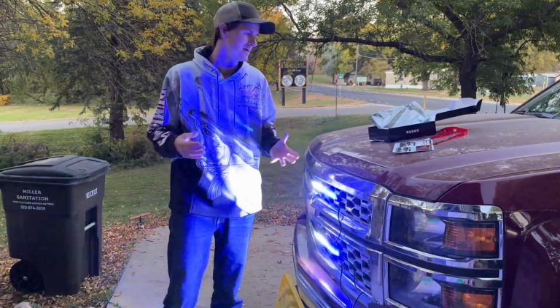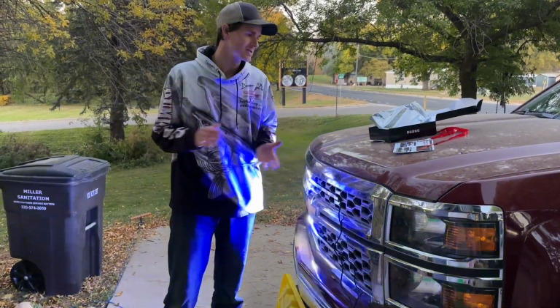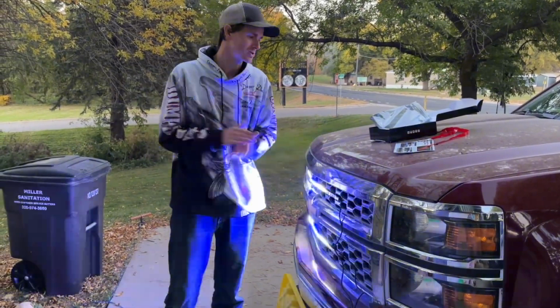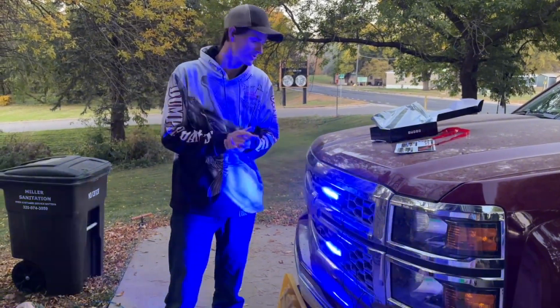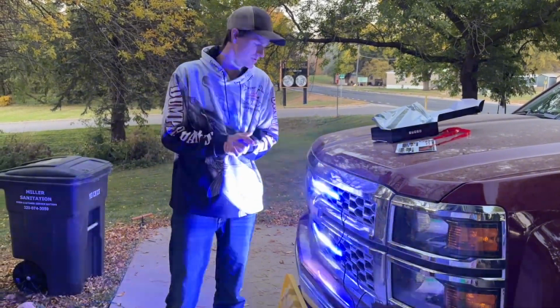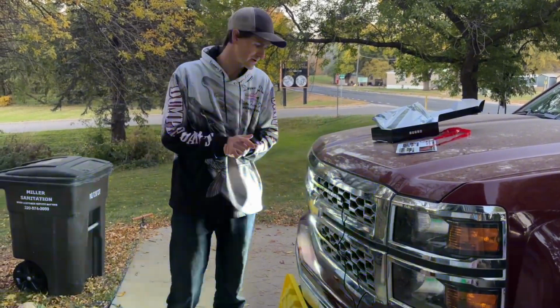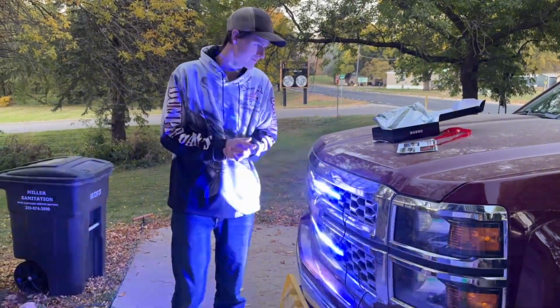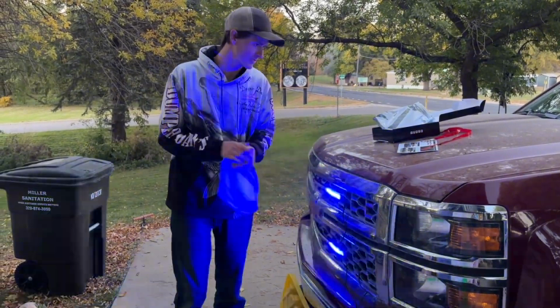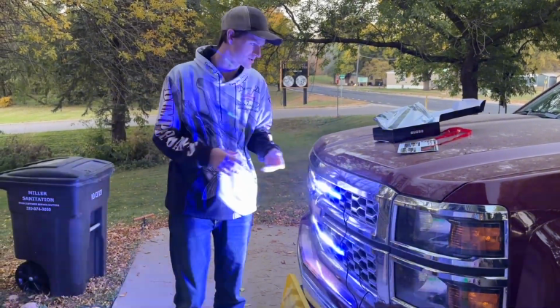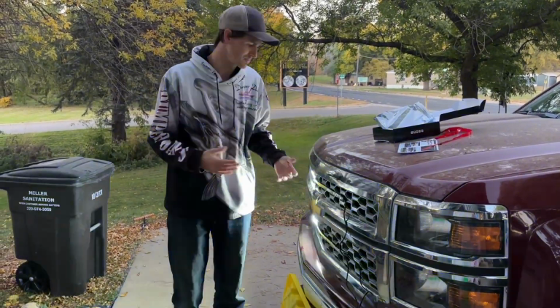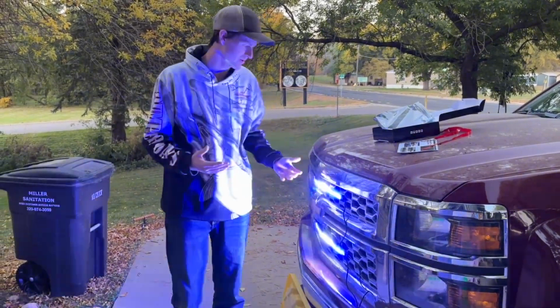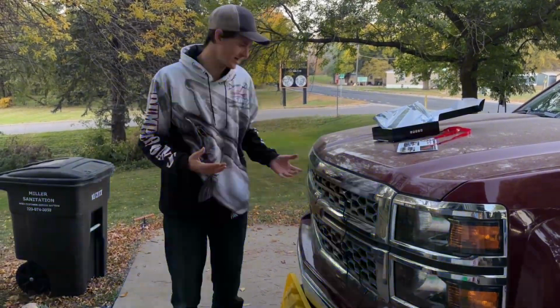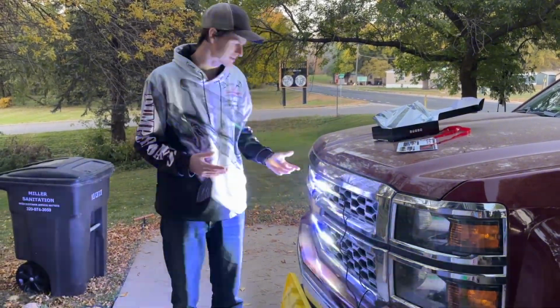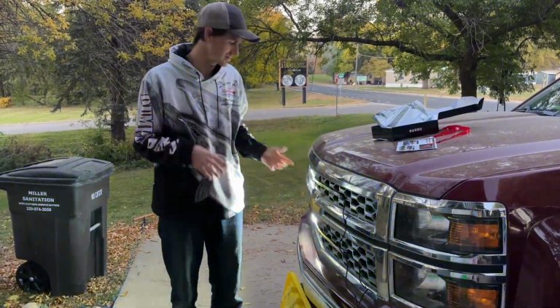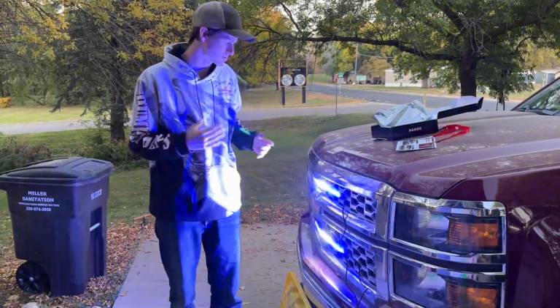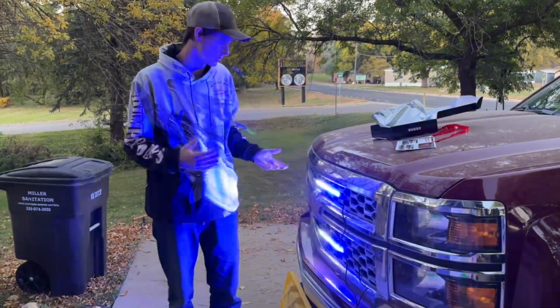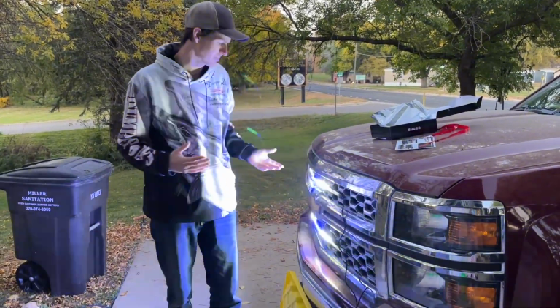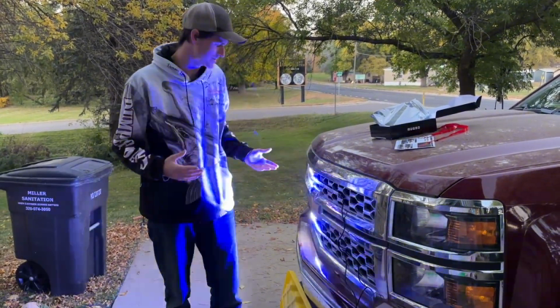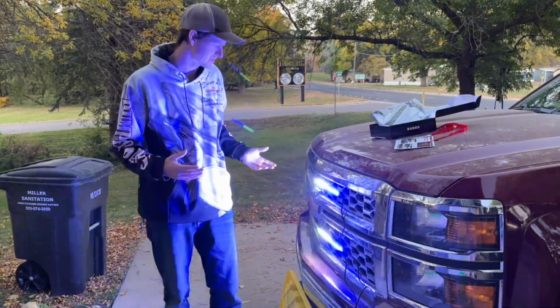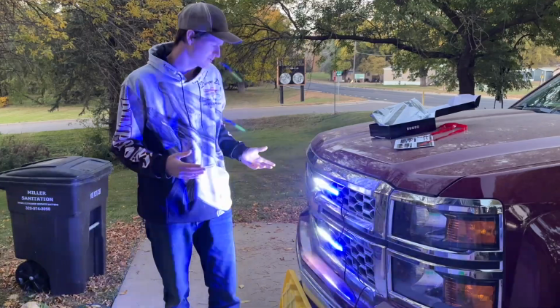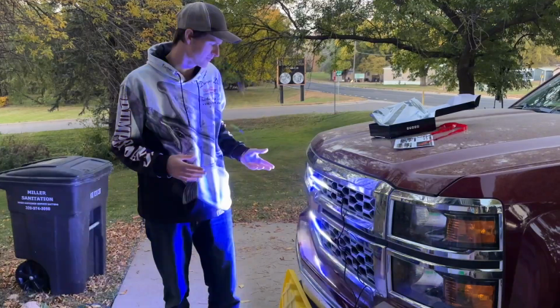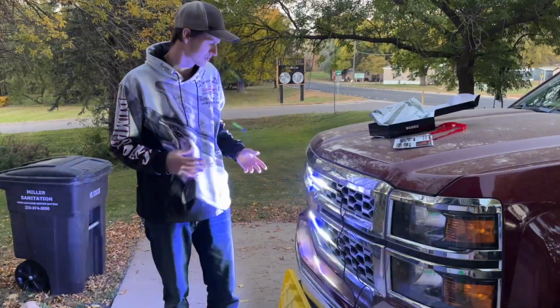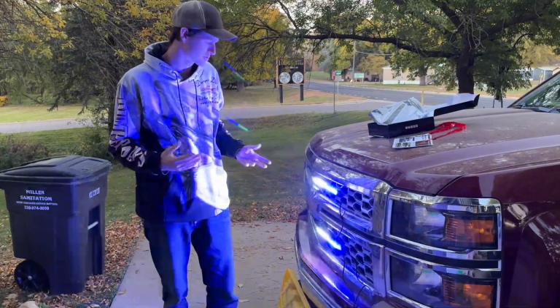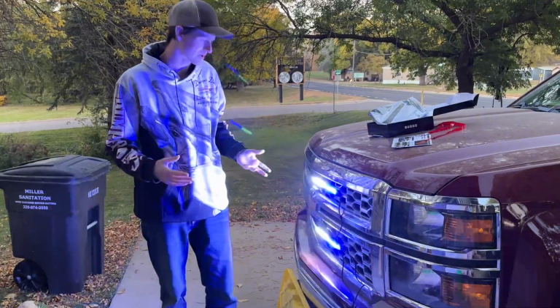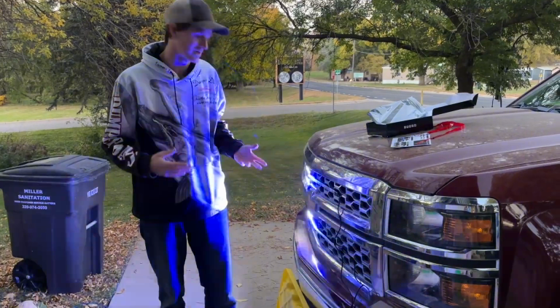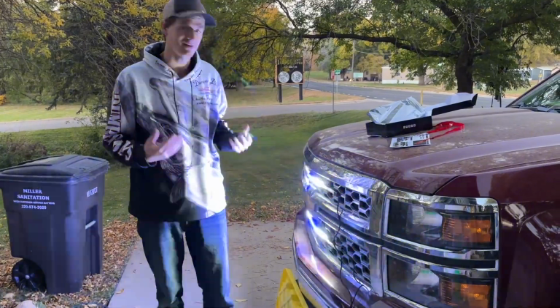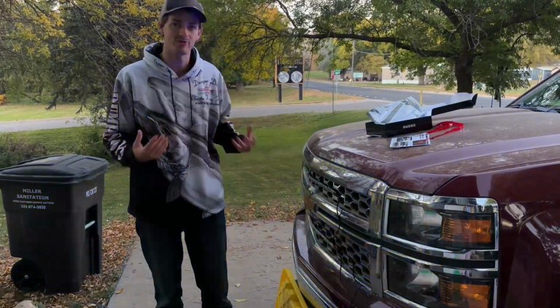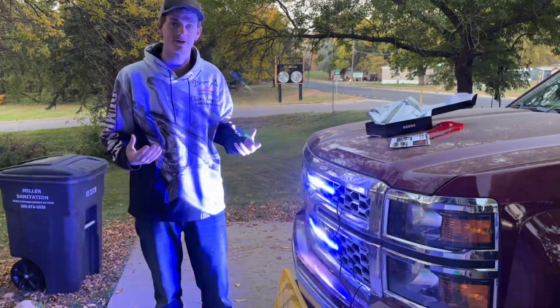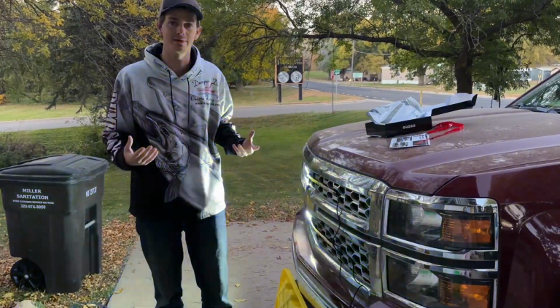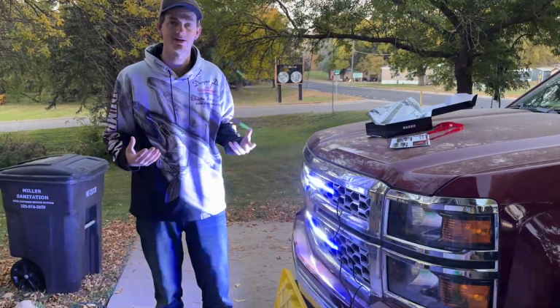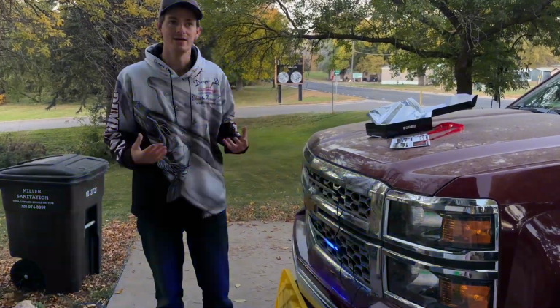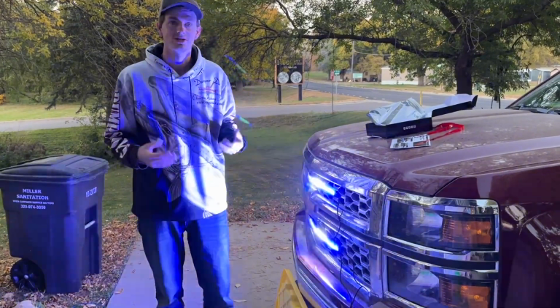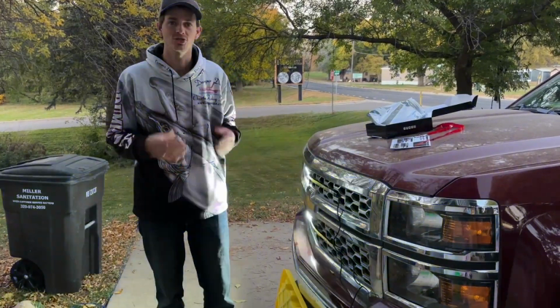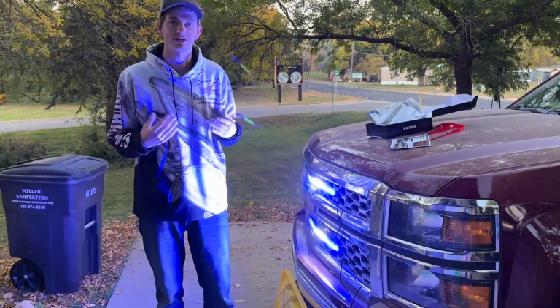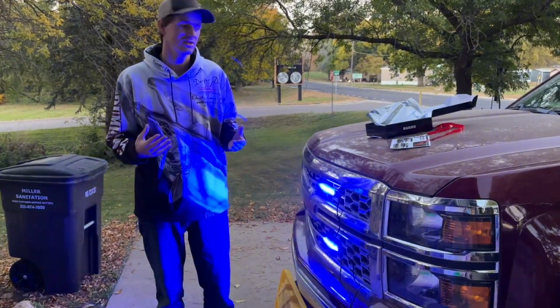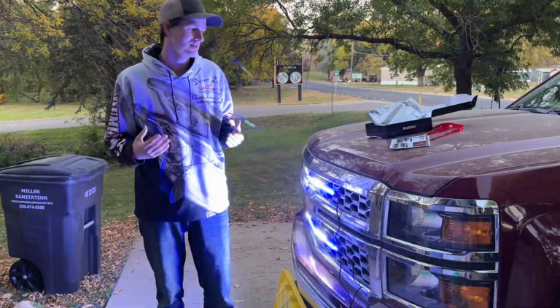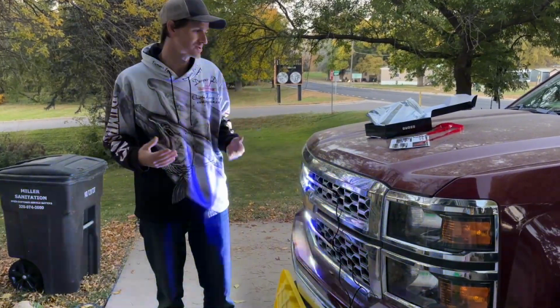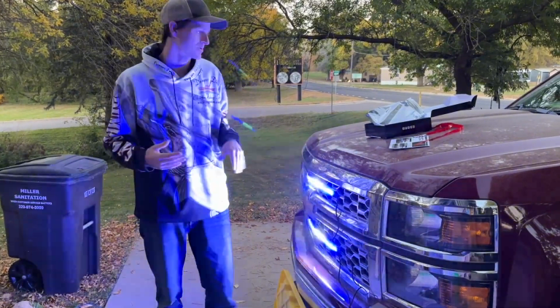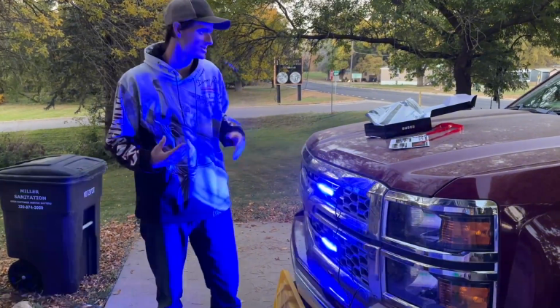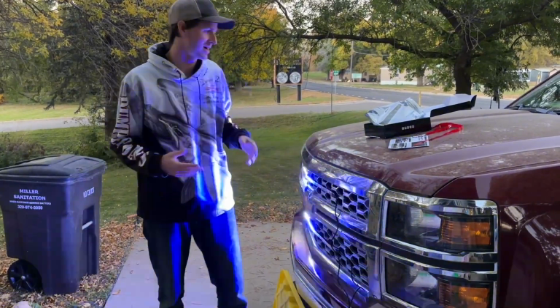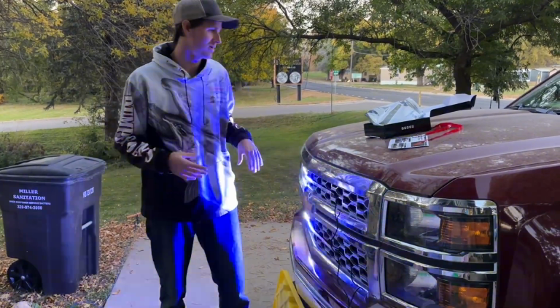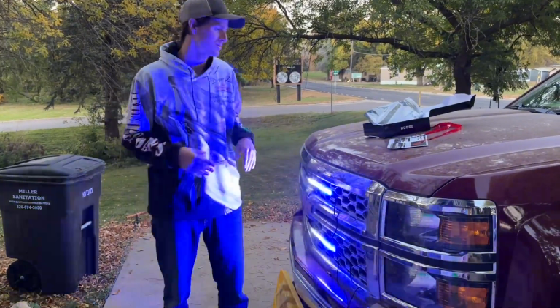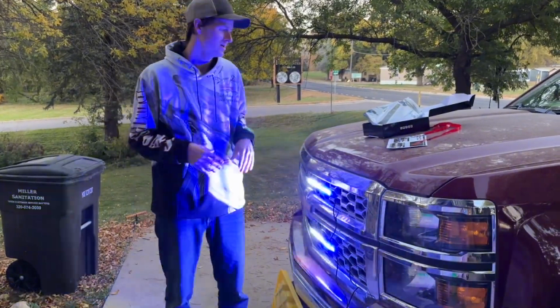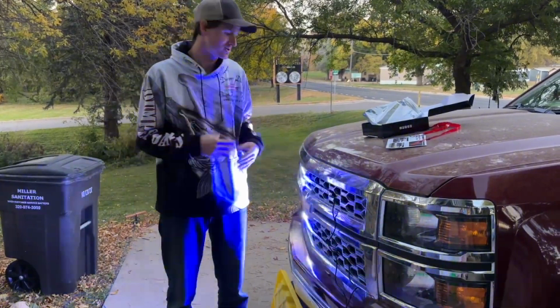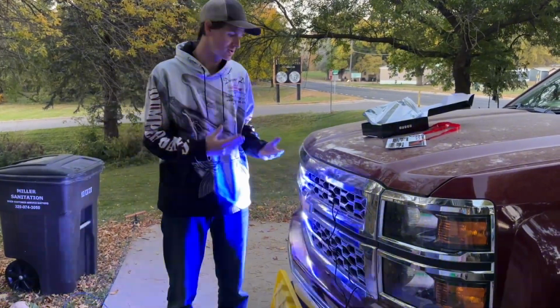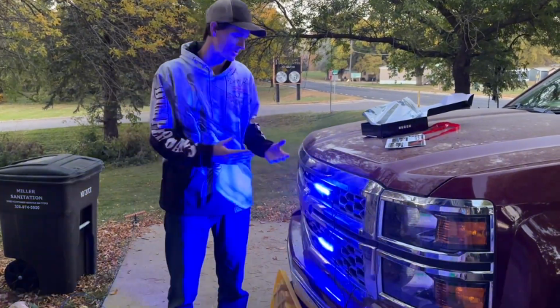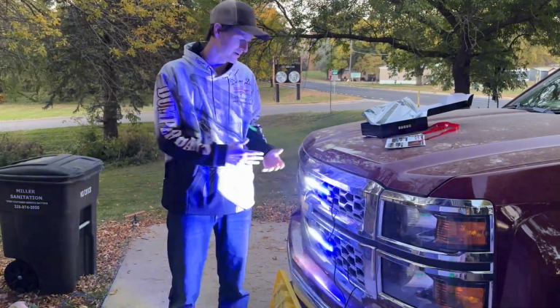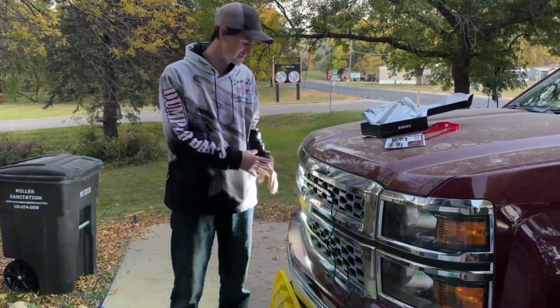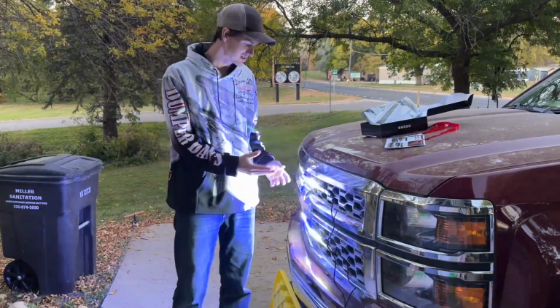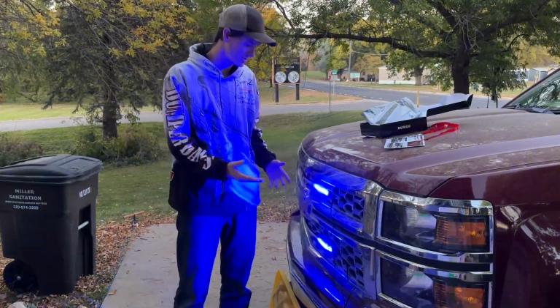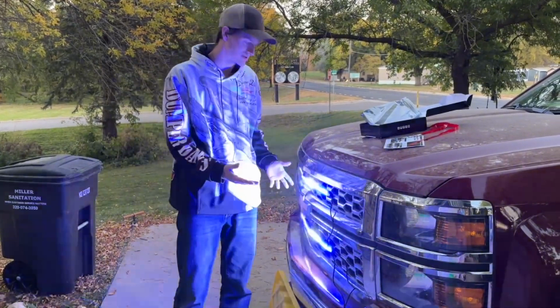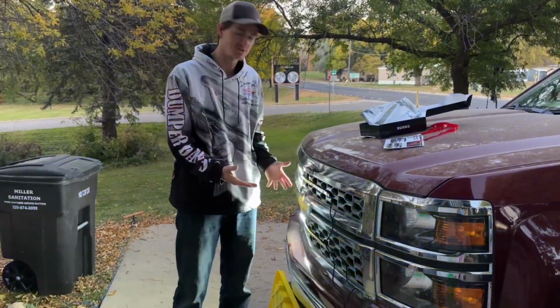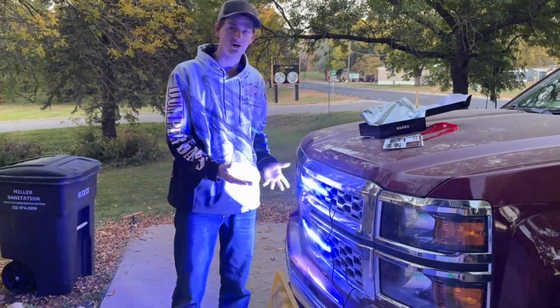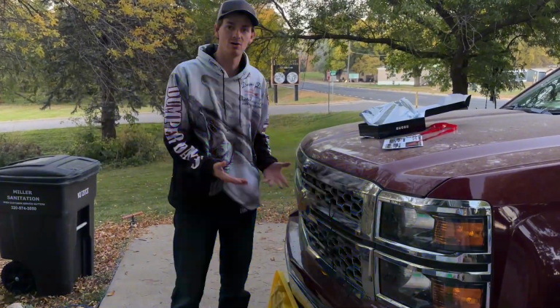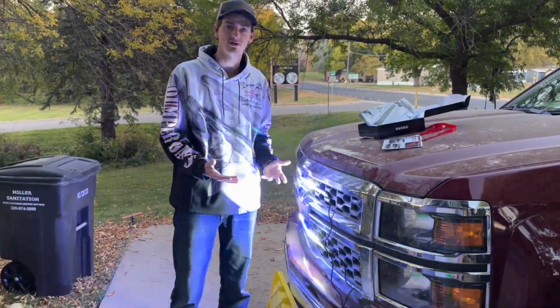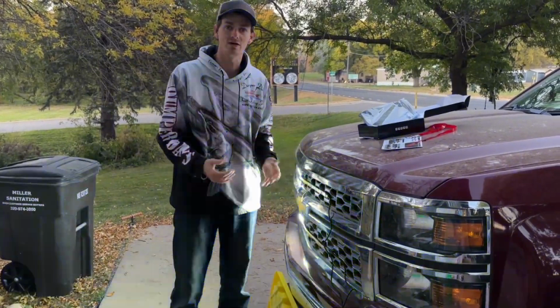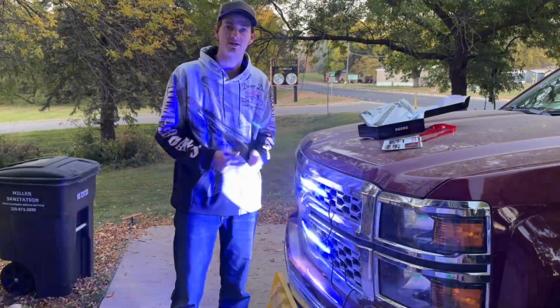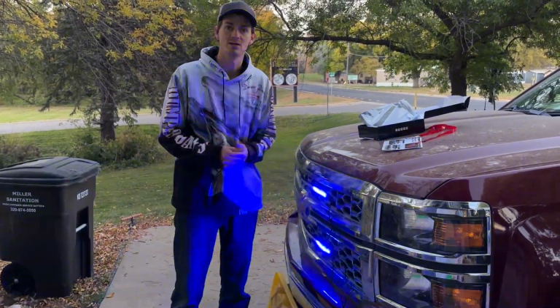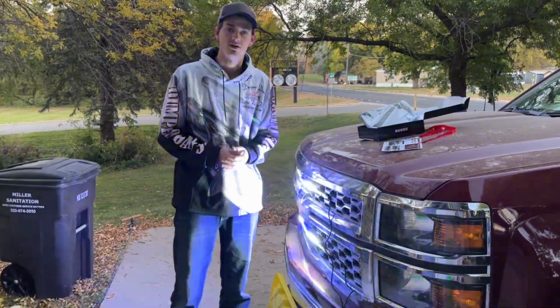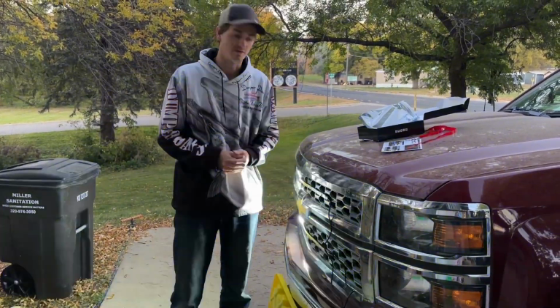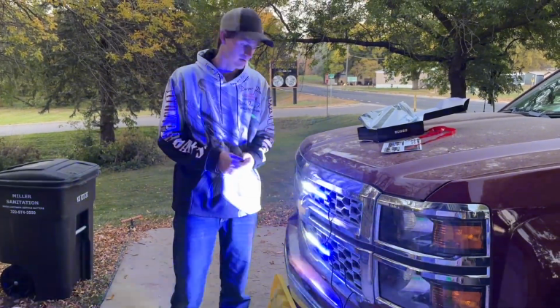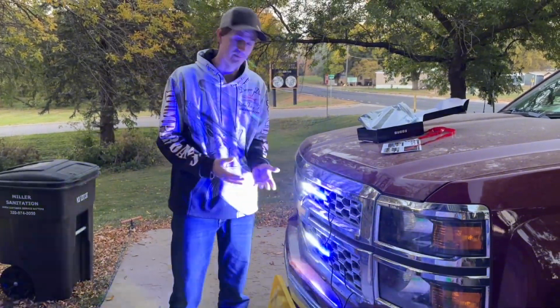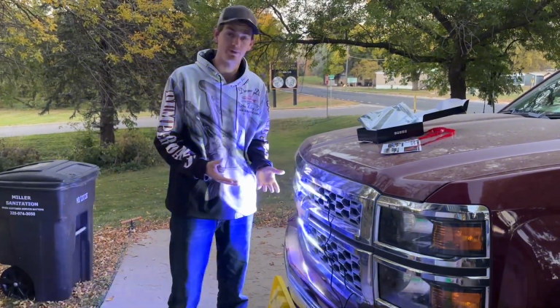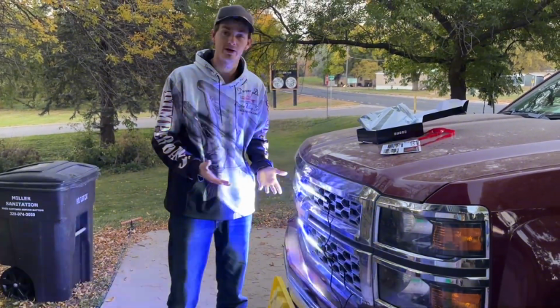So if you're looking for some really nice grill lights for your truck, I definitely recommend checking these ones out. Super easy to install and really bright.